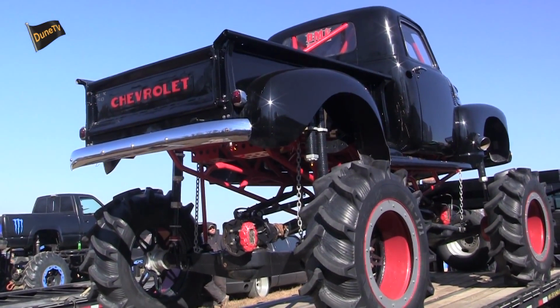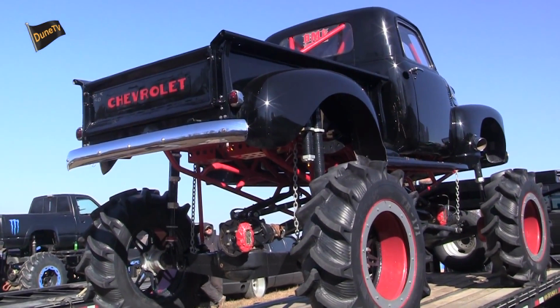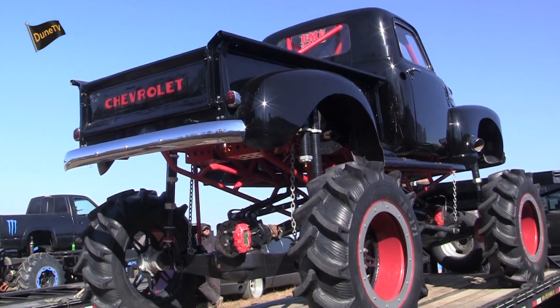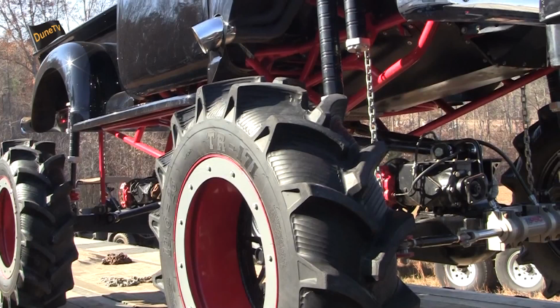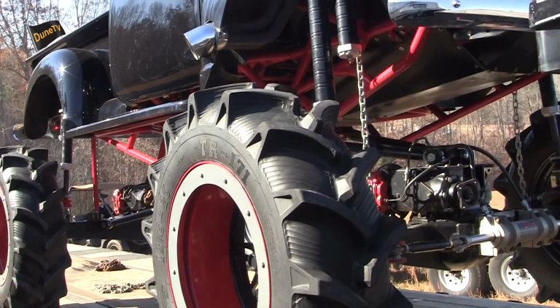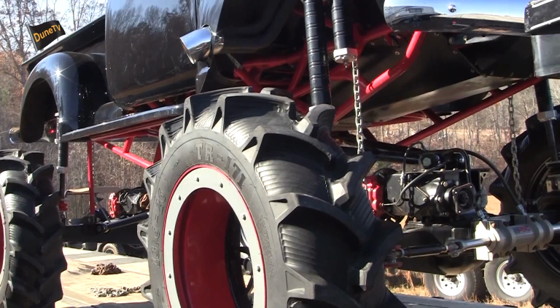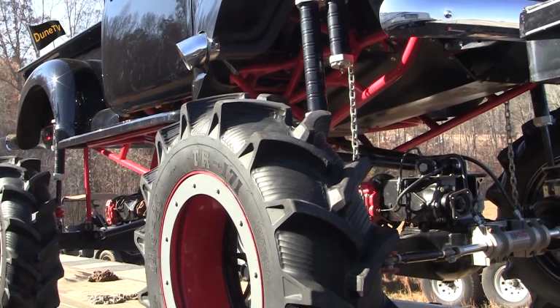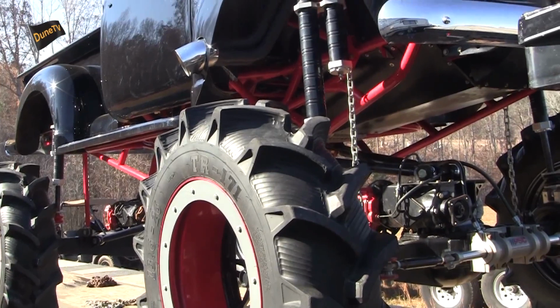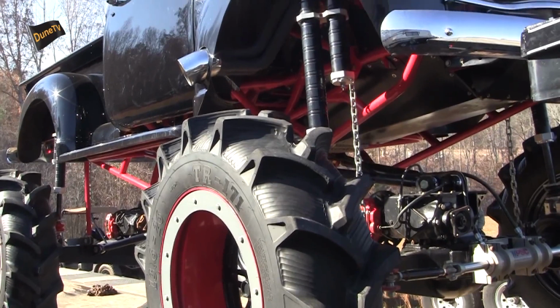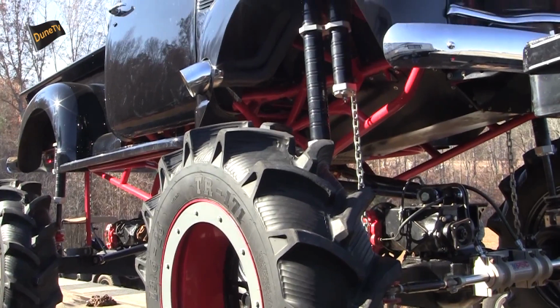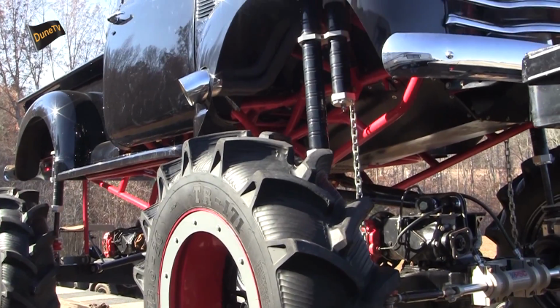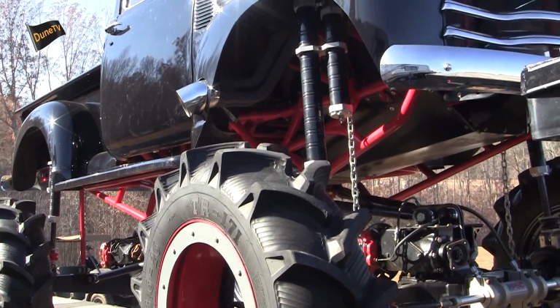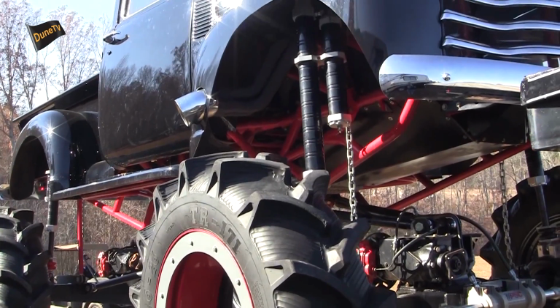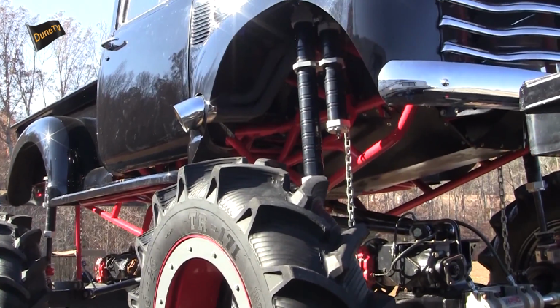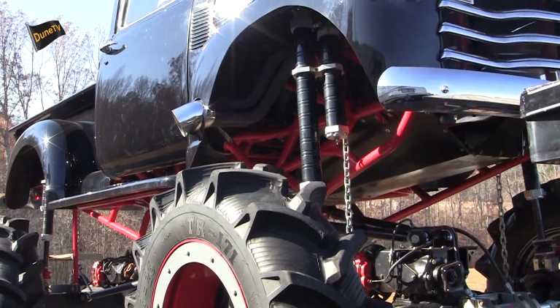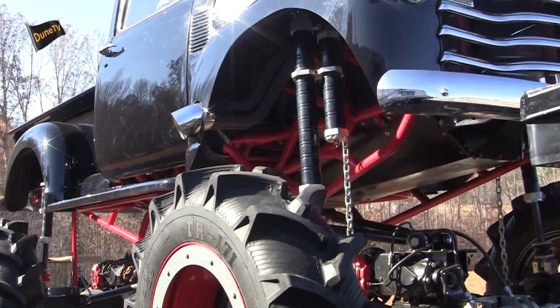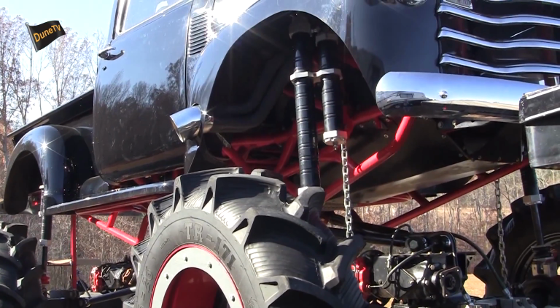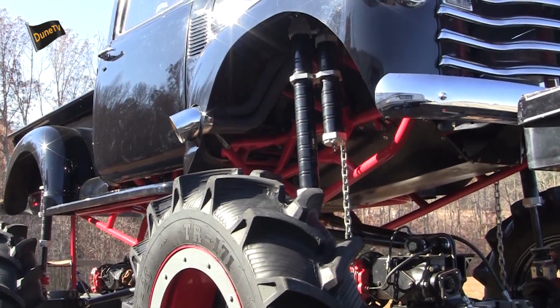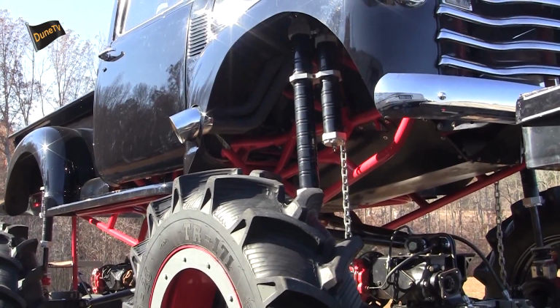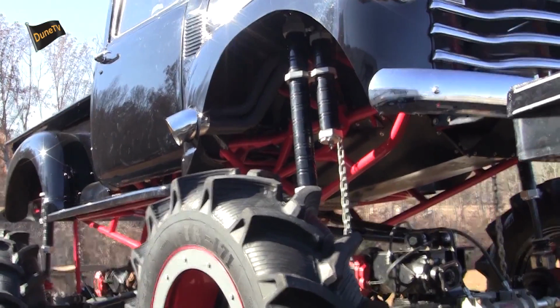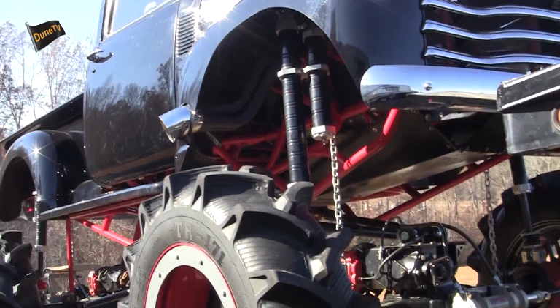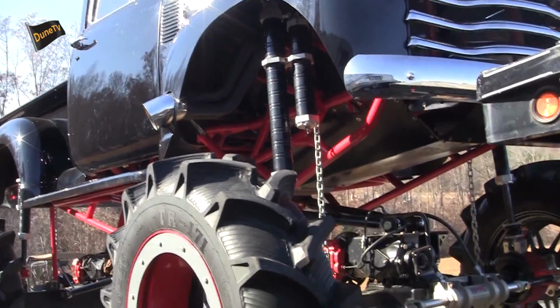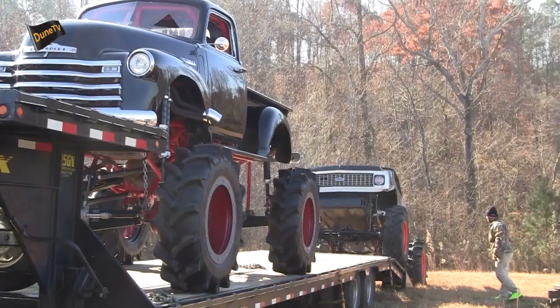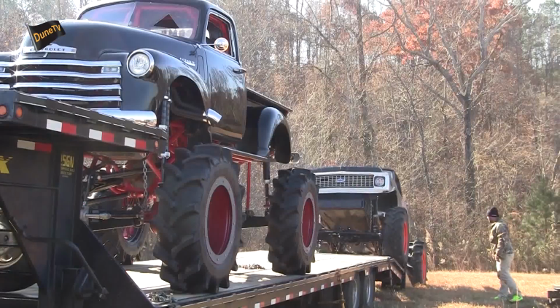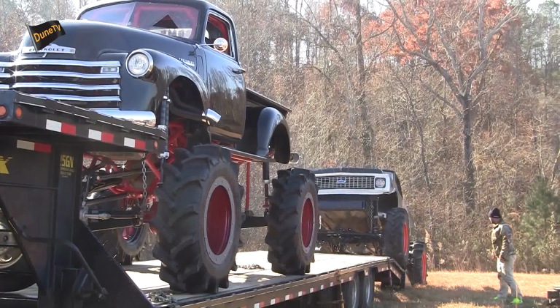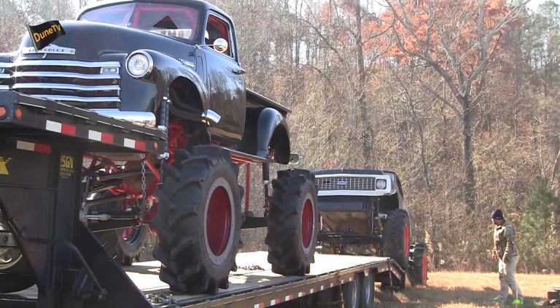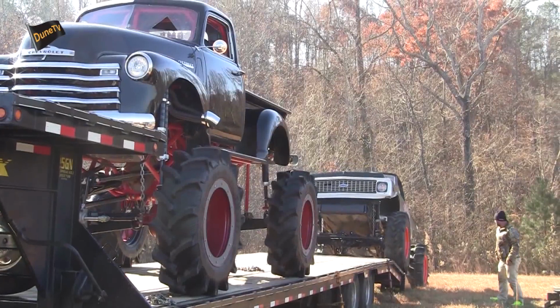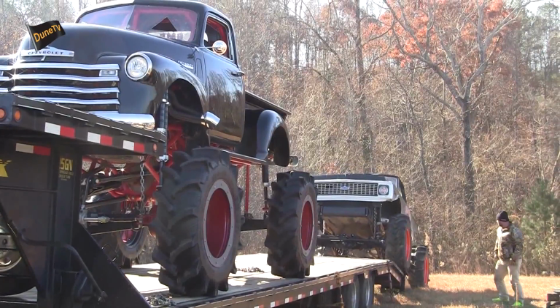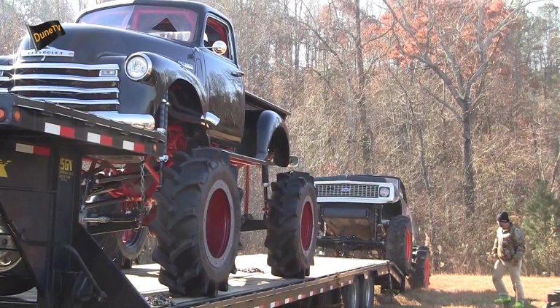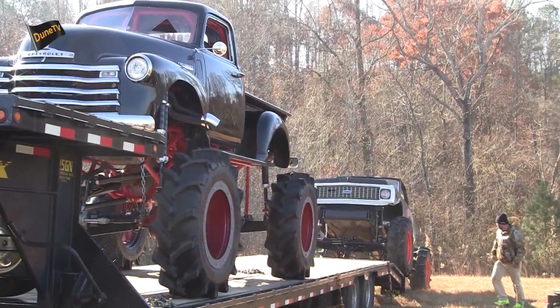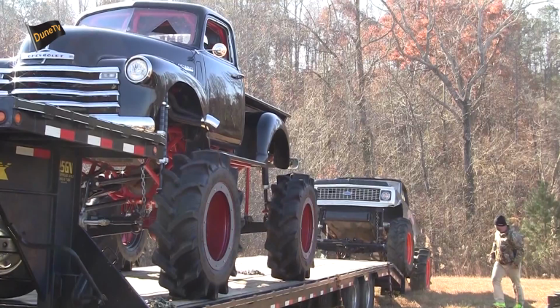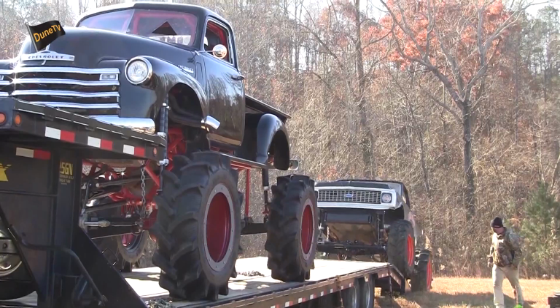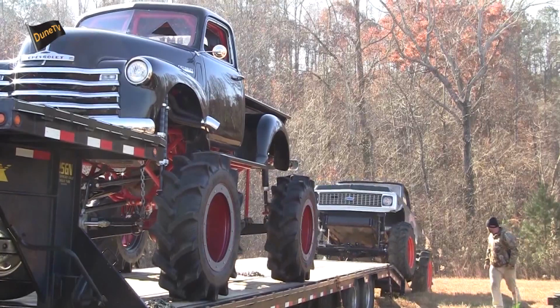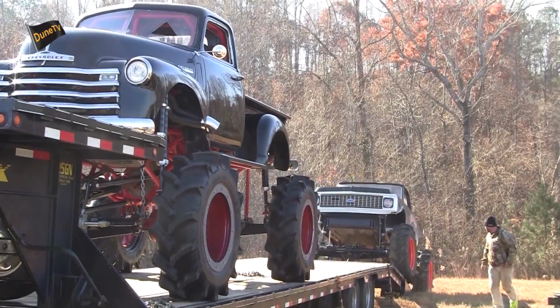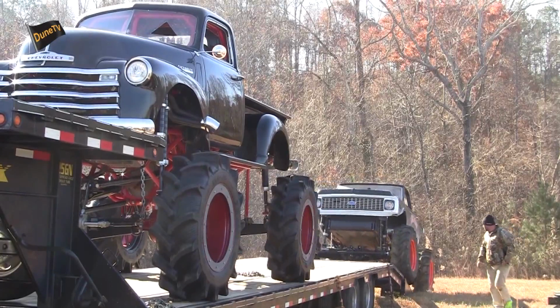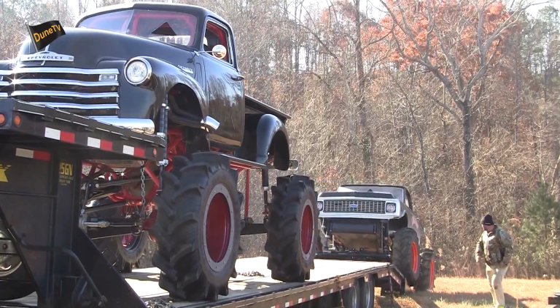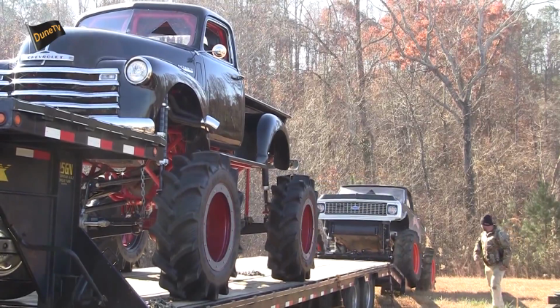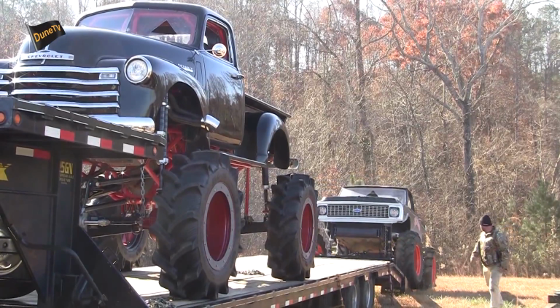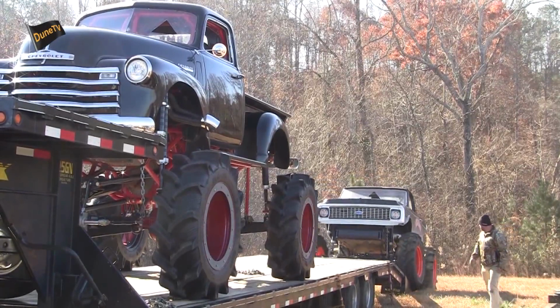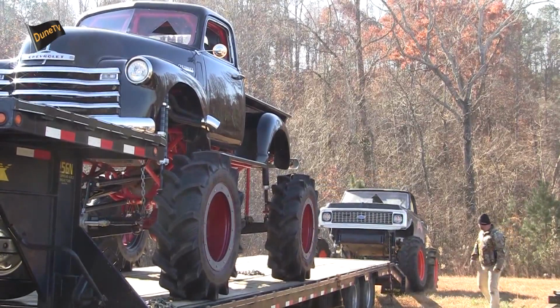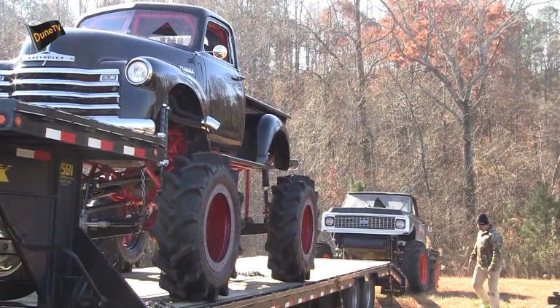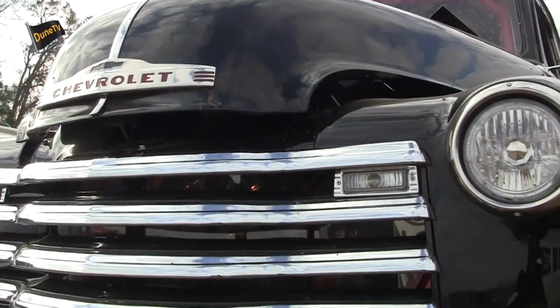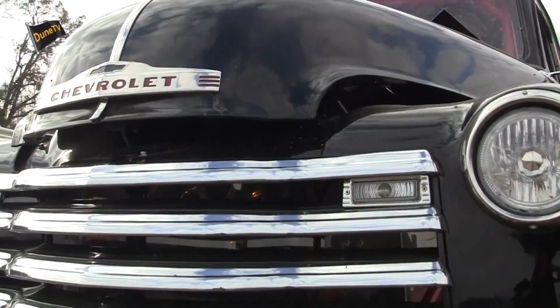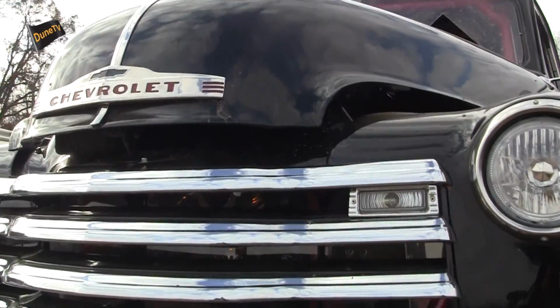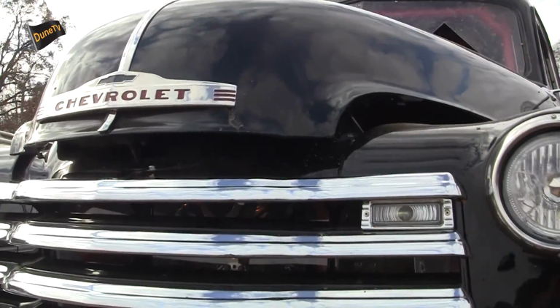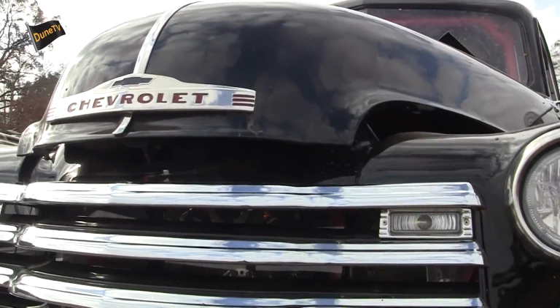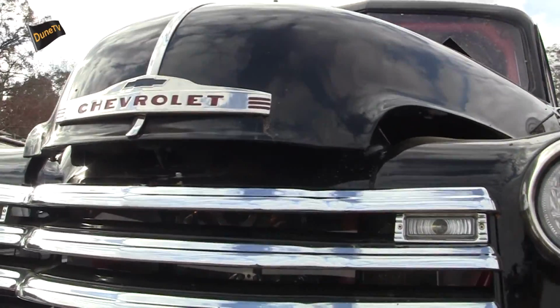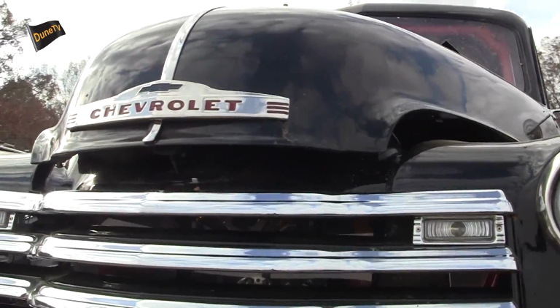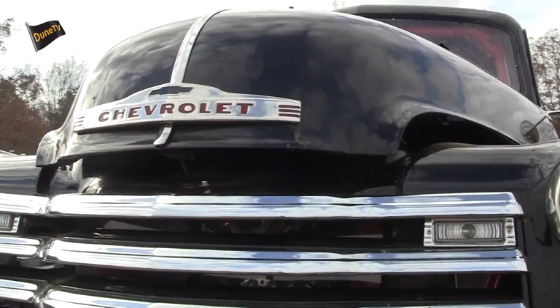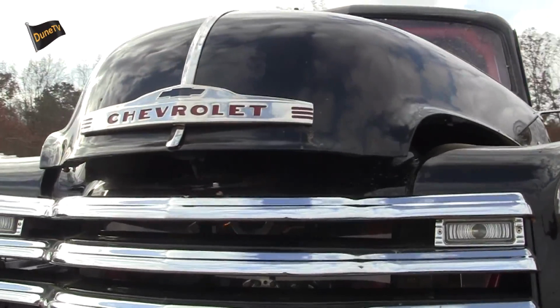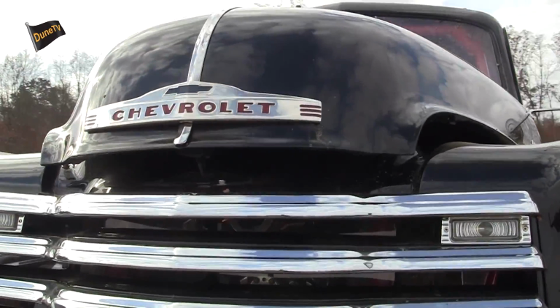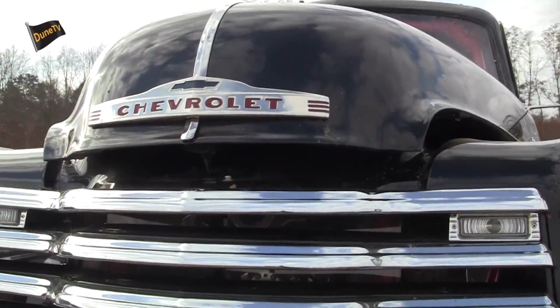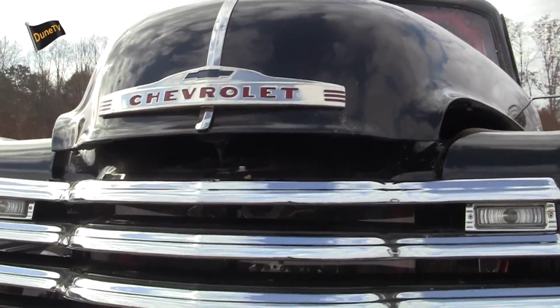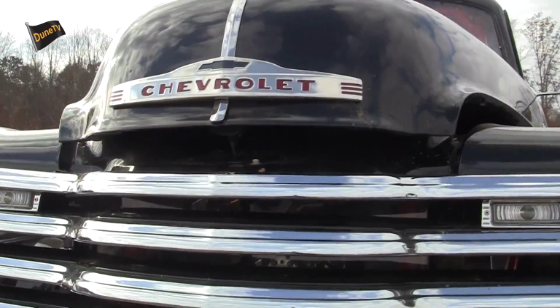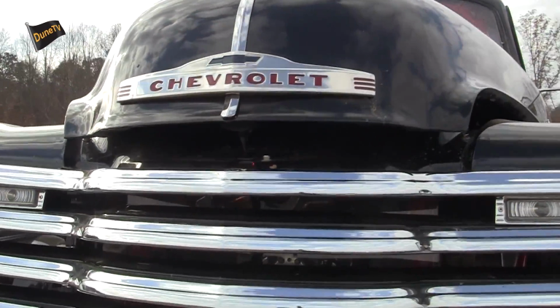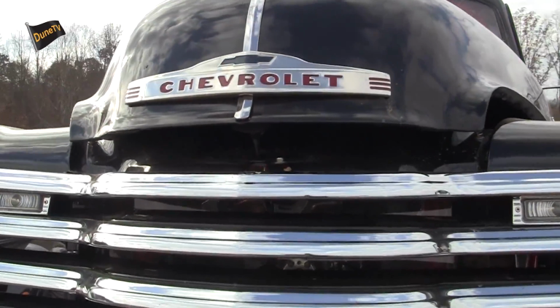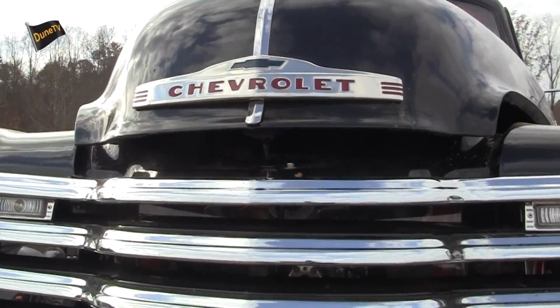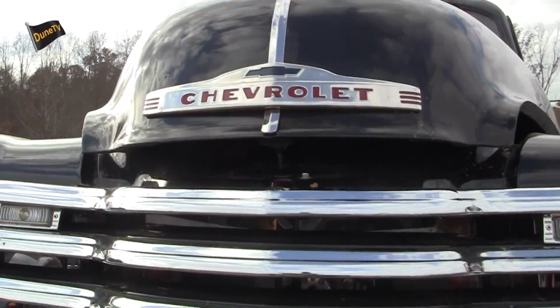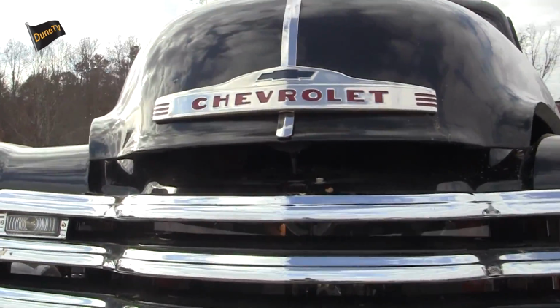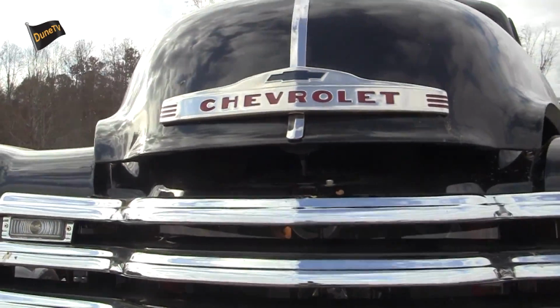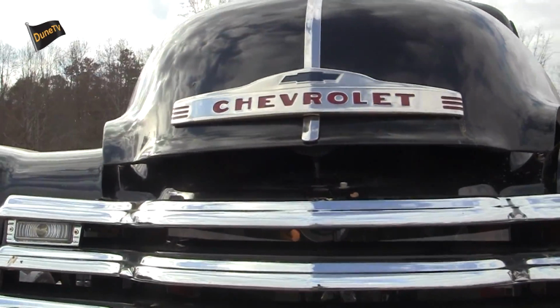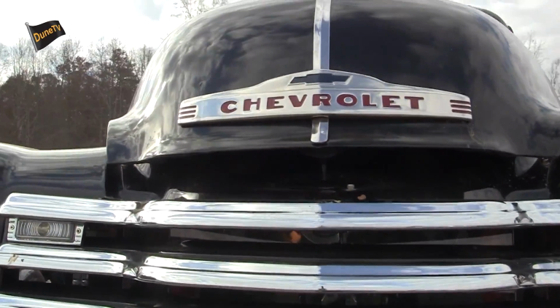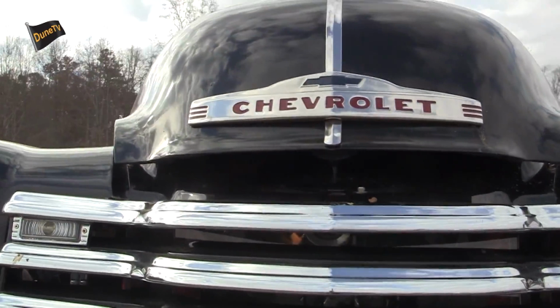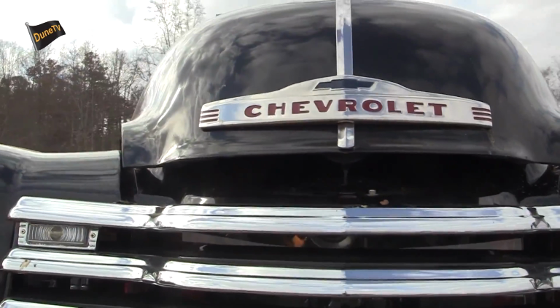It's got Scott shocks, 14.9 tires, two and a half ton axles, and an FTI transmission.